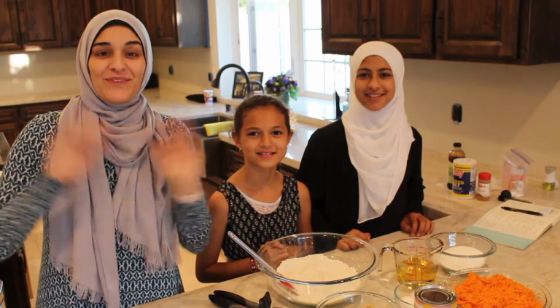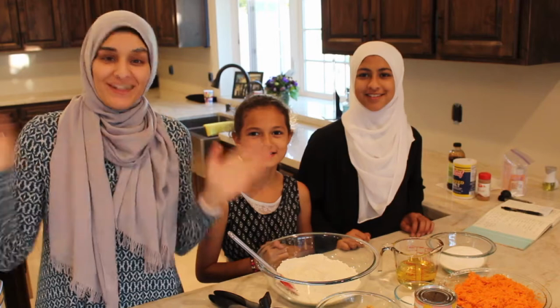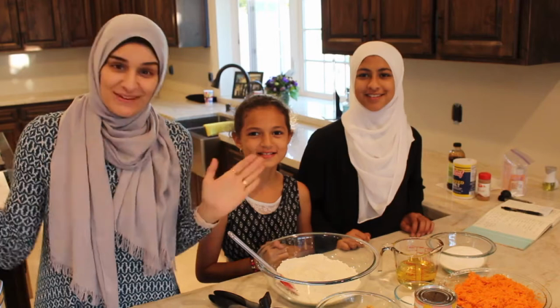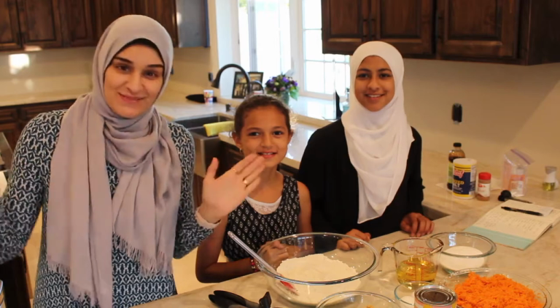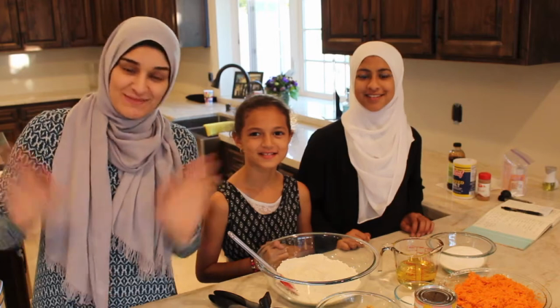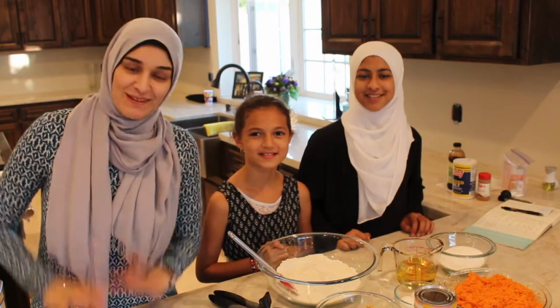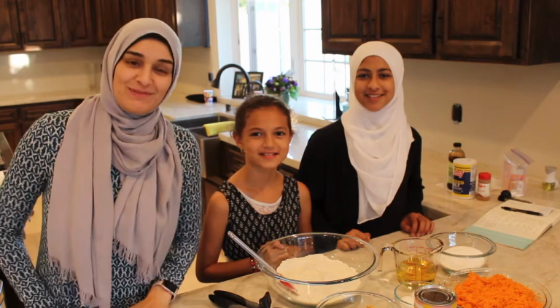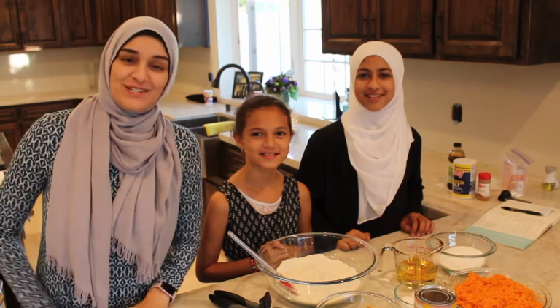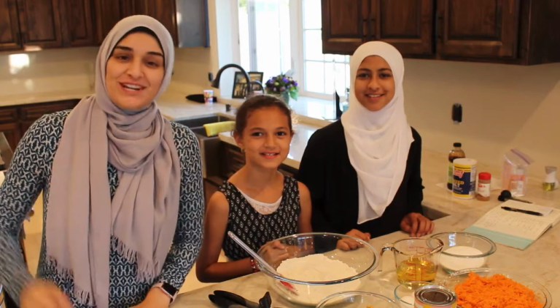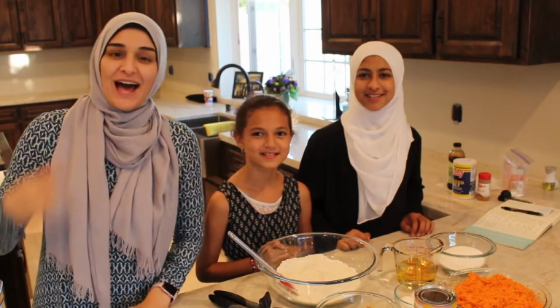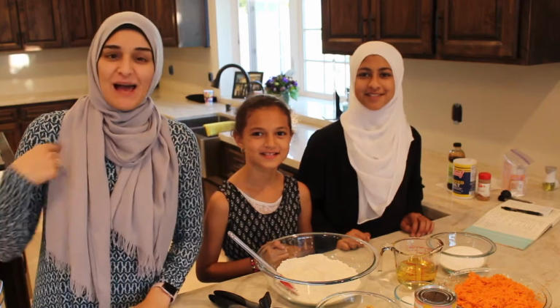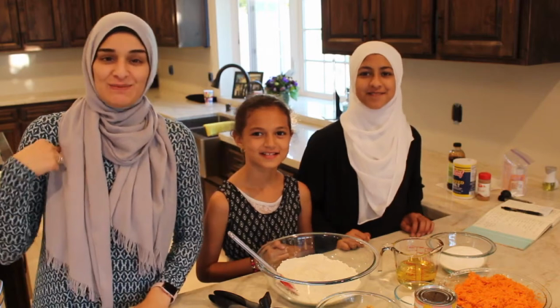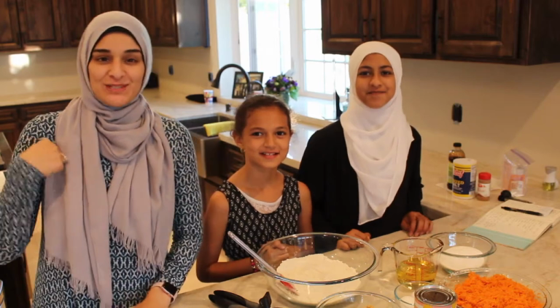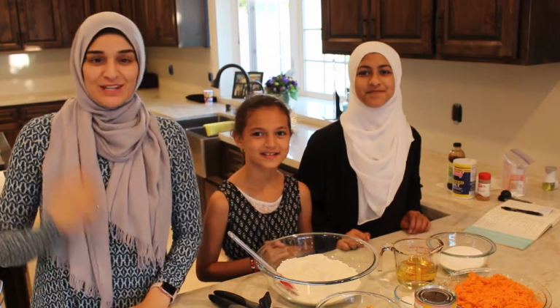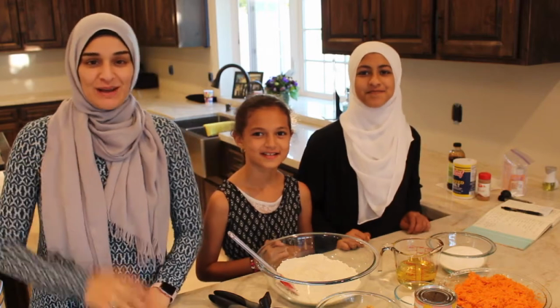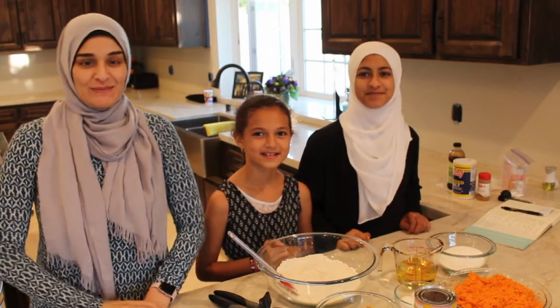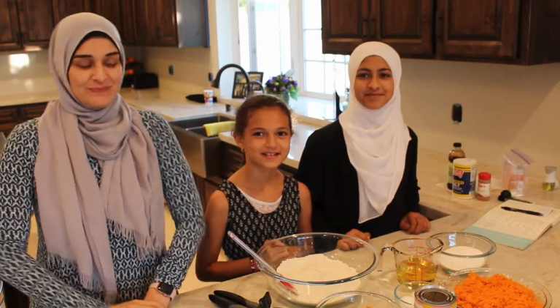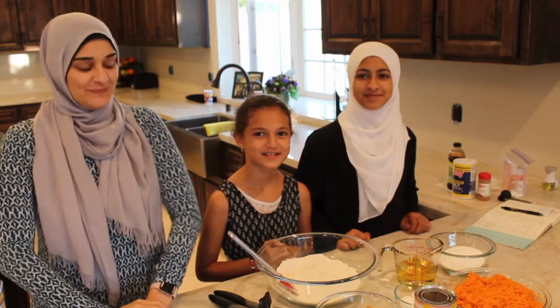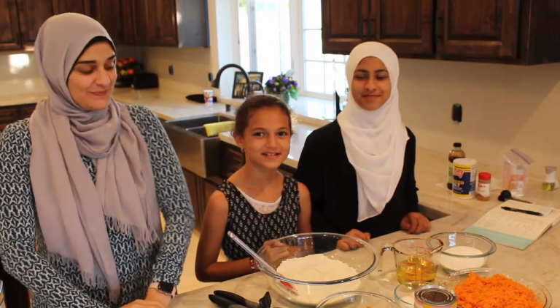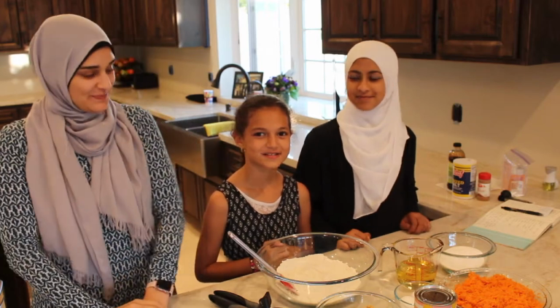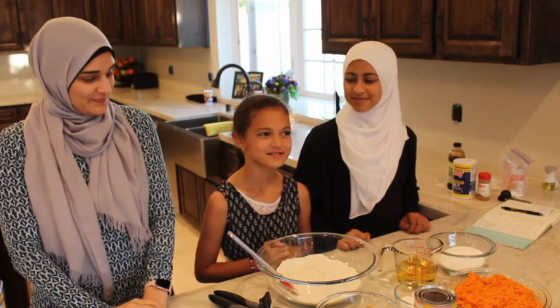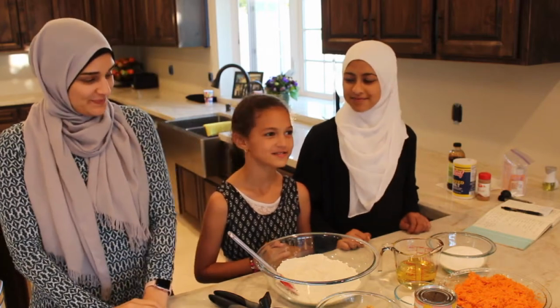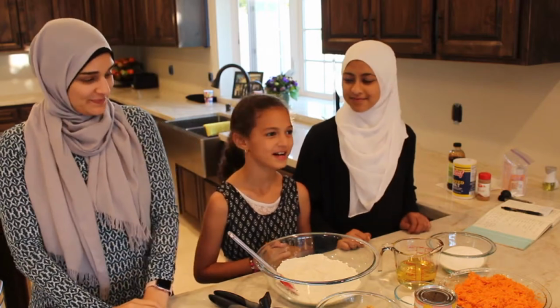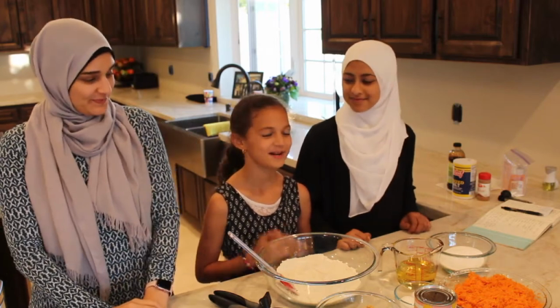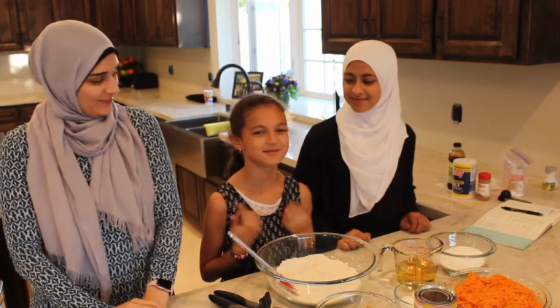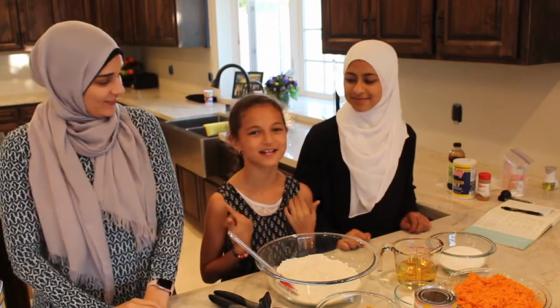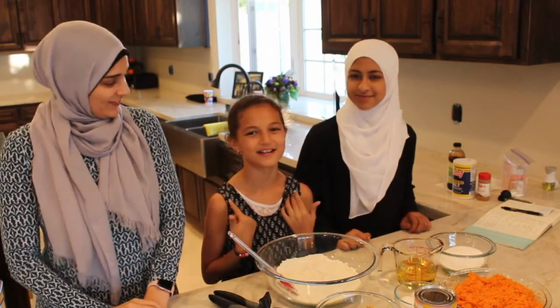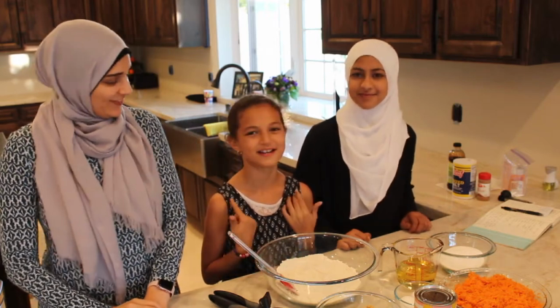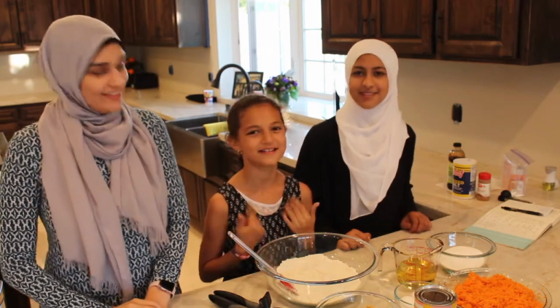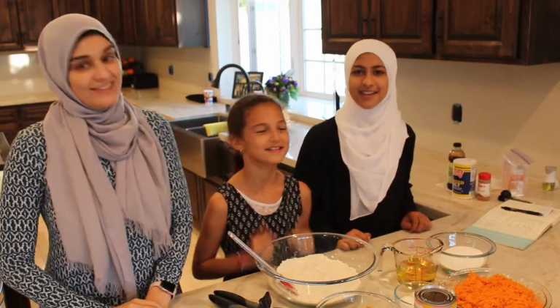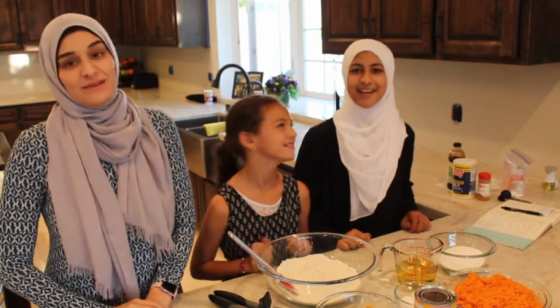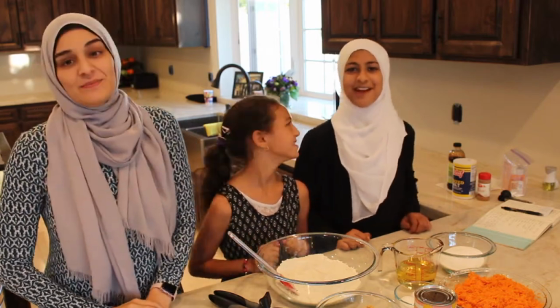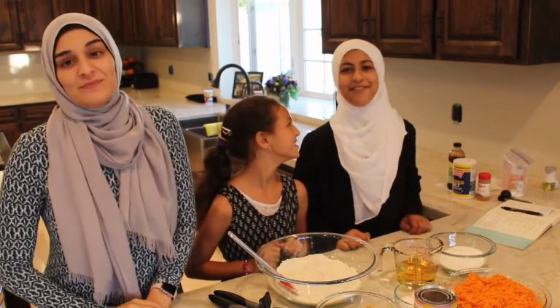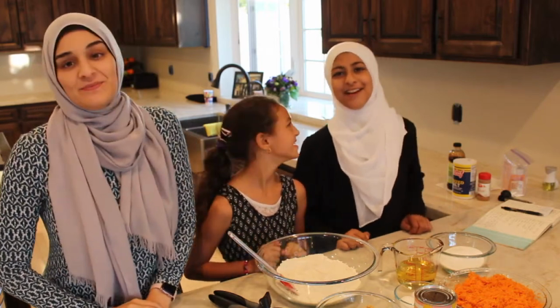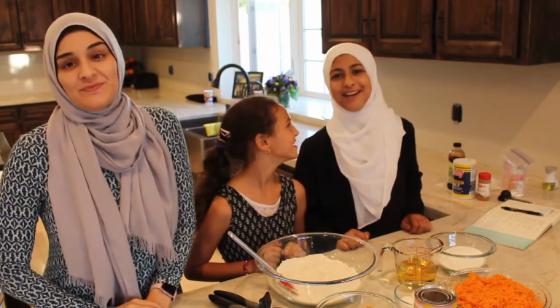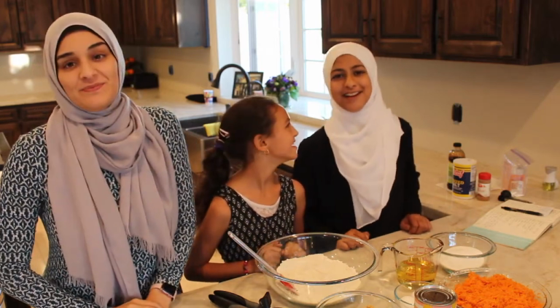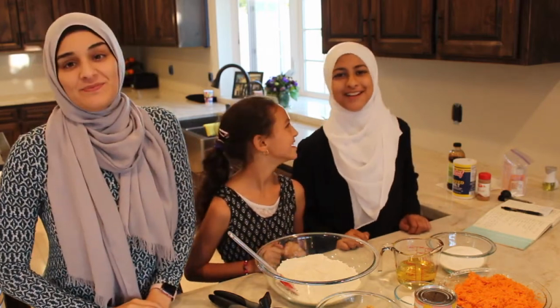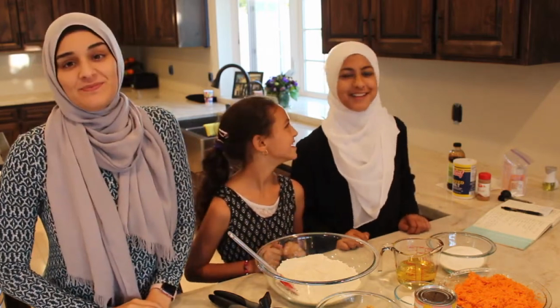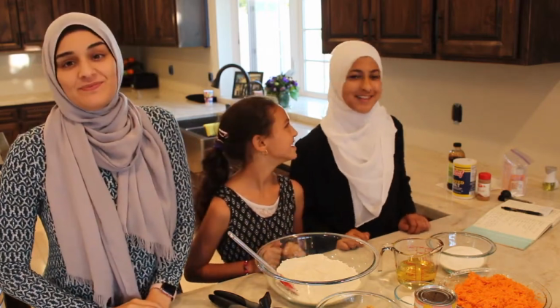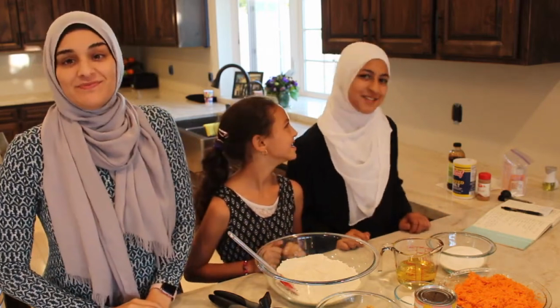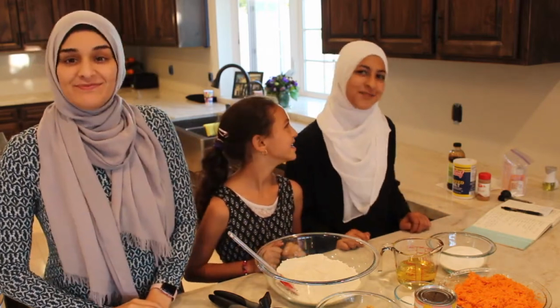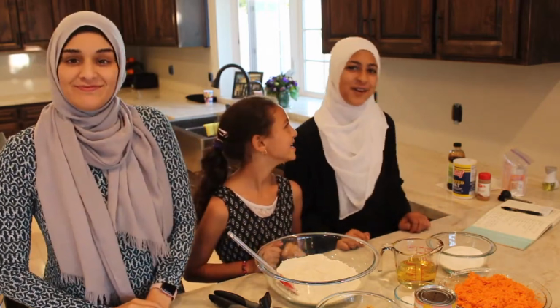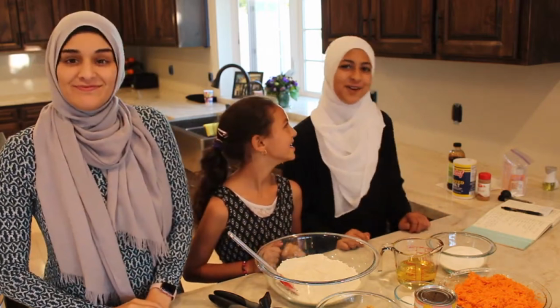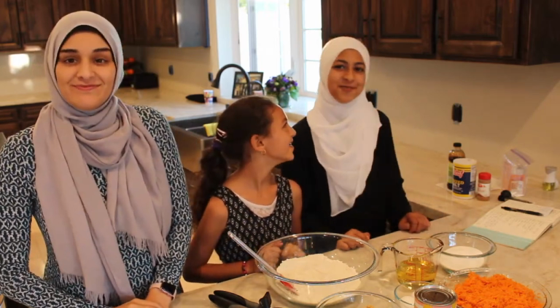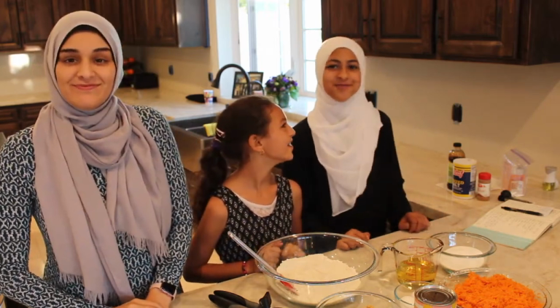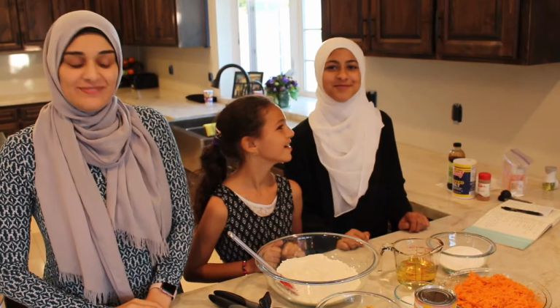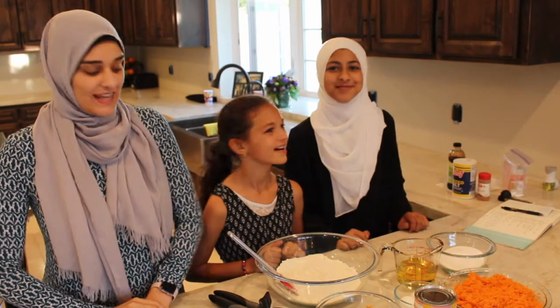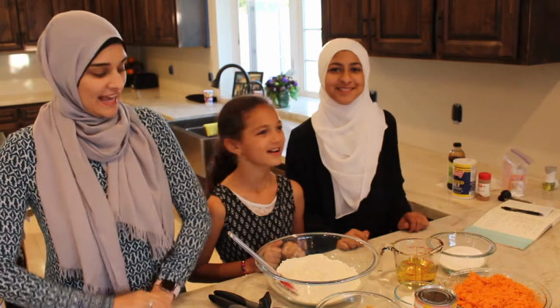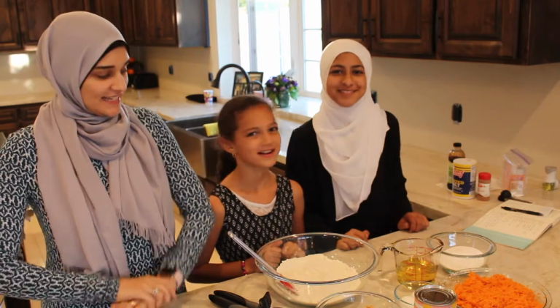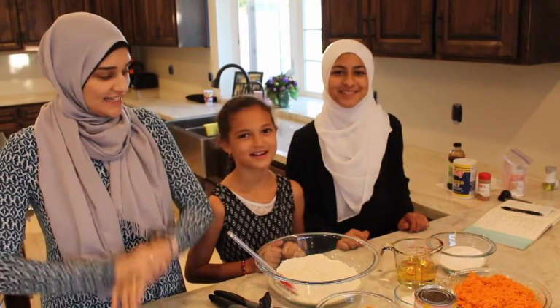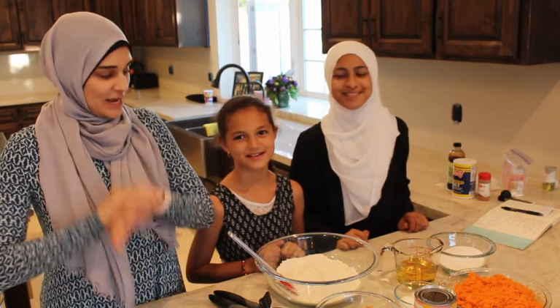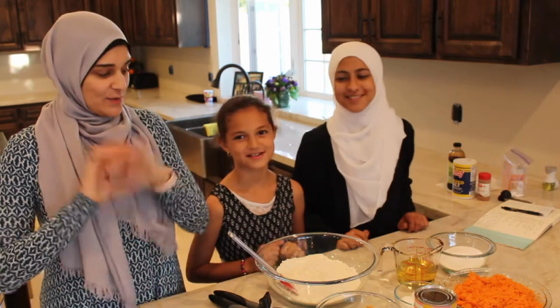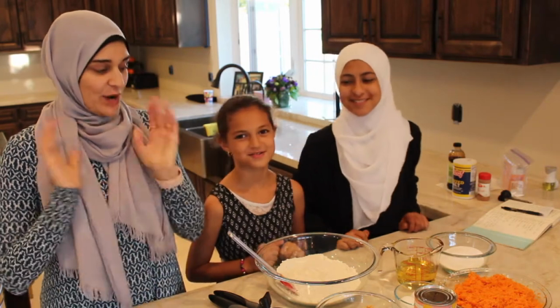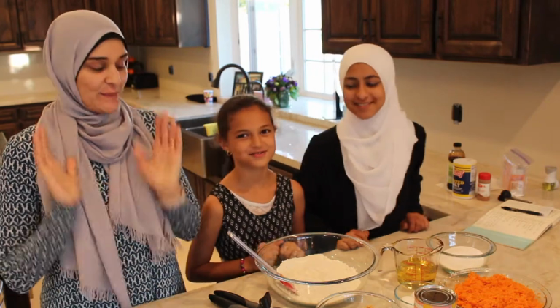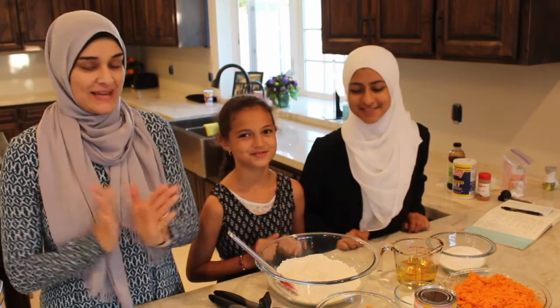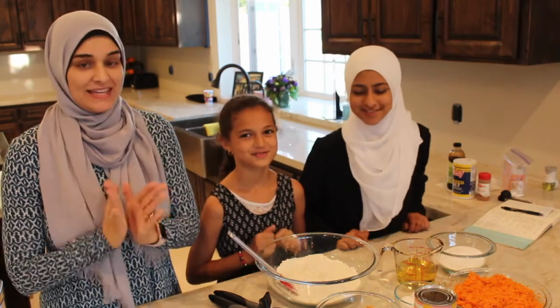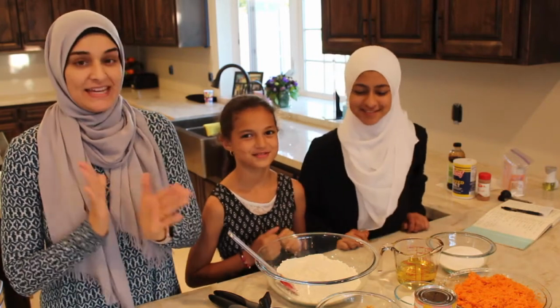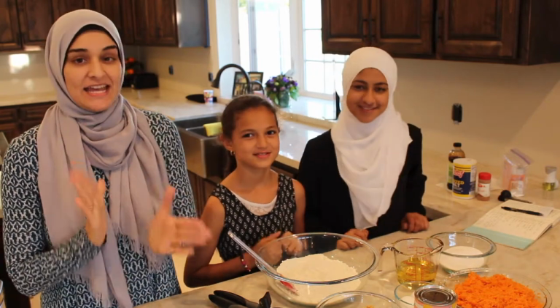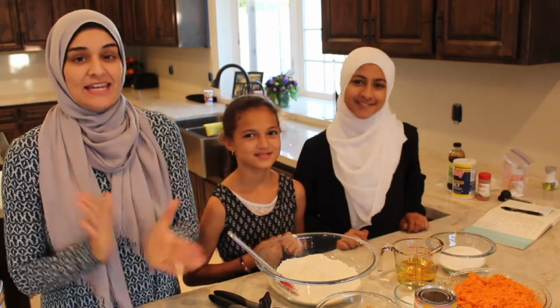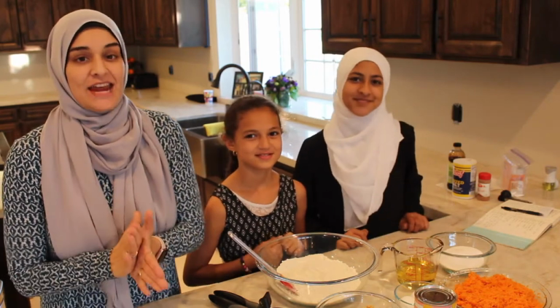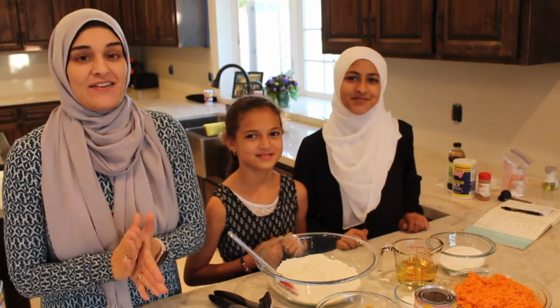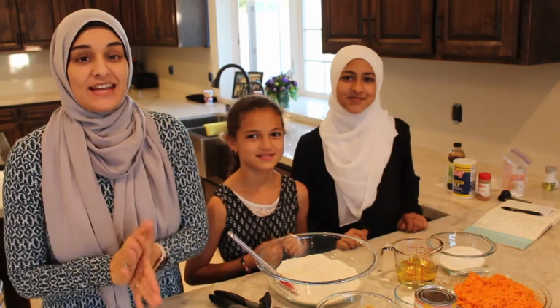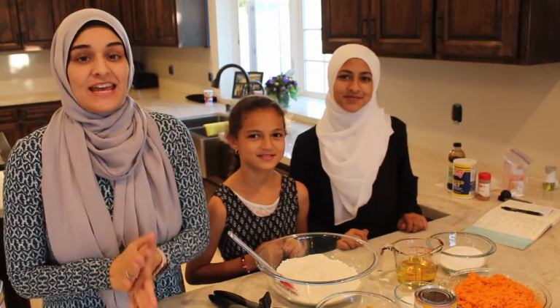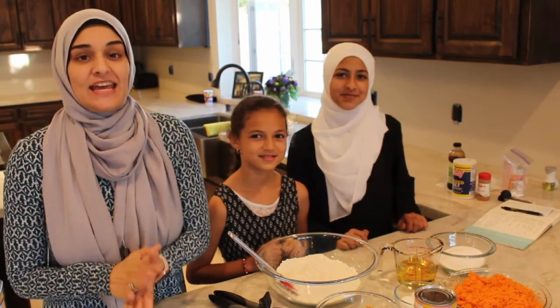Welcome to Baid Bushra. I'm Bushra, I'm Jenna, and I'm Alia. This is my home.